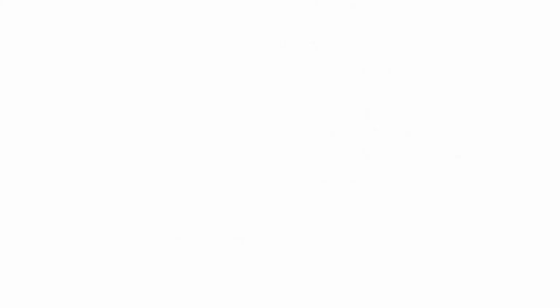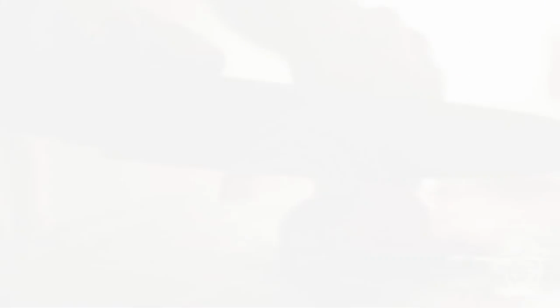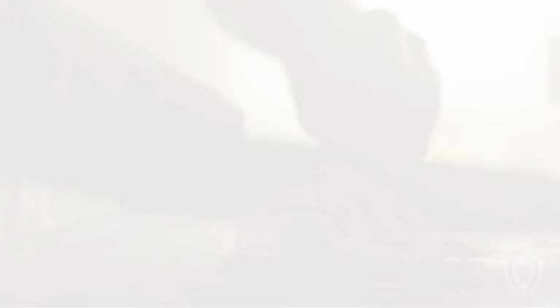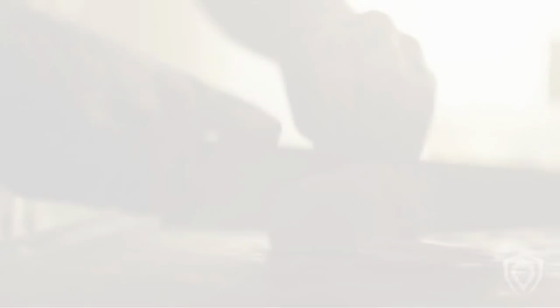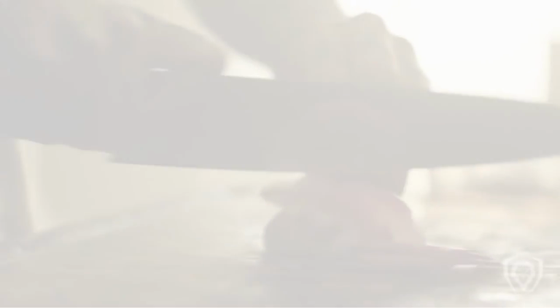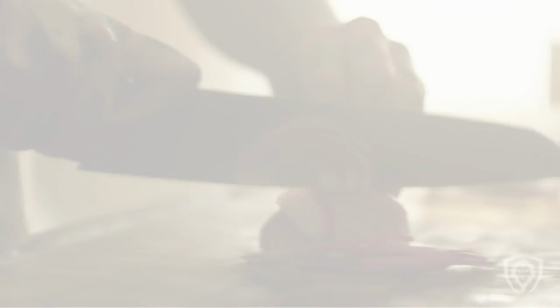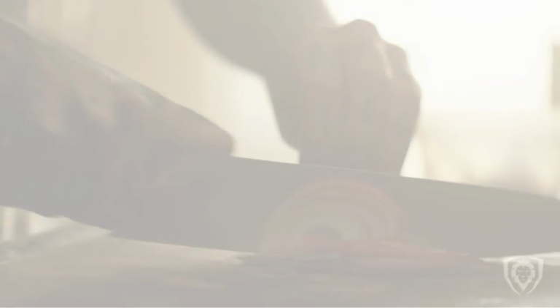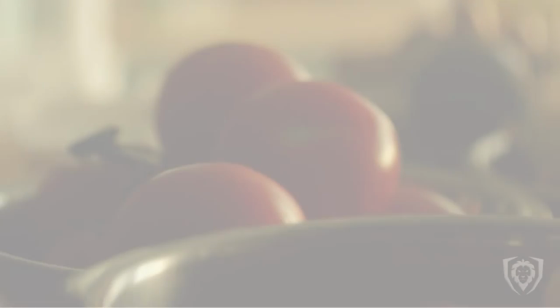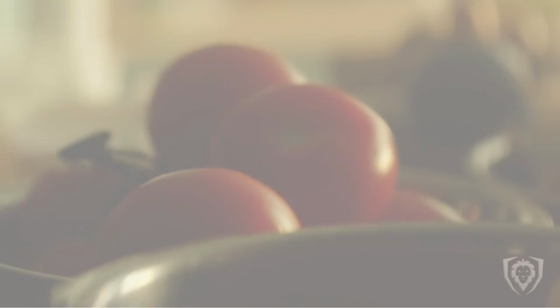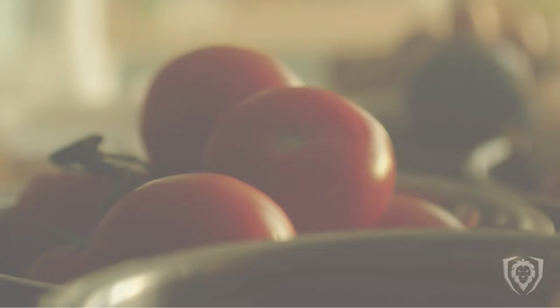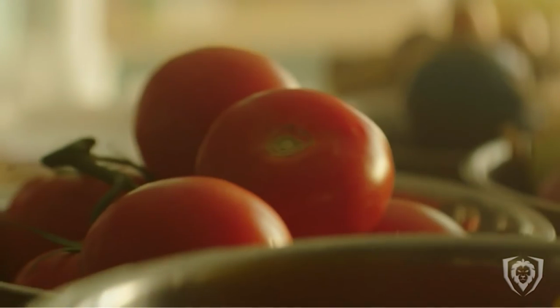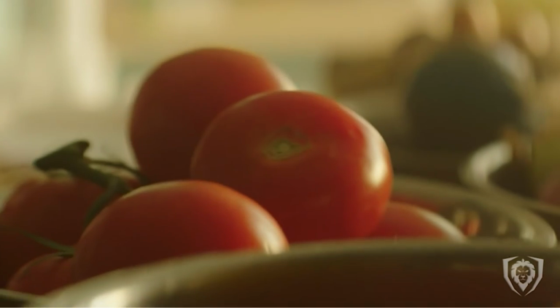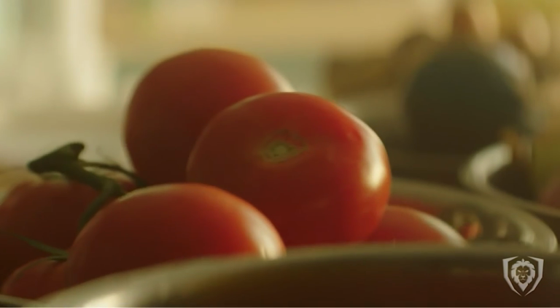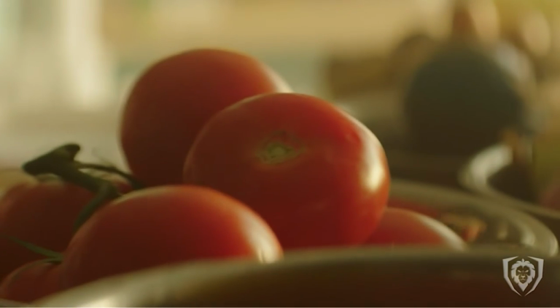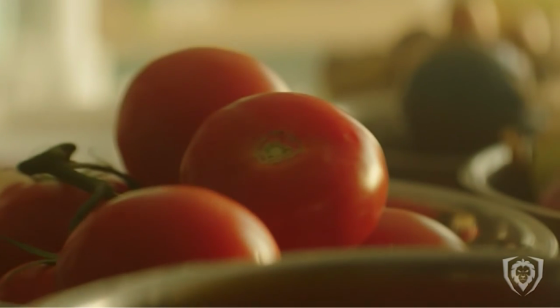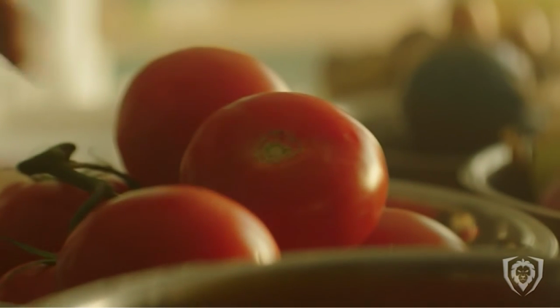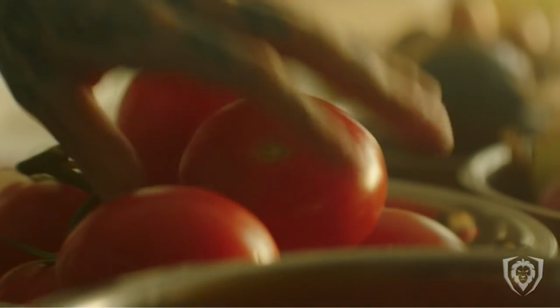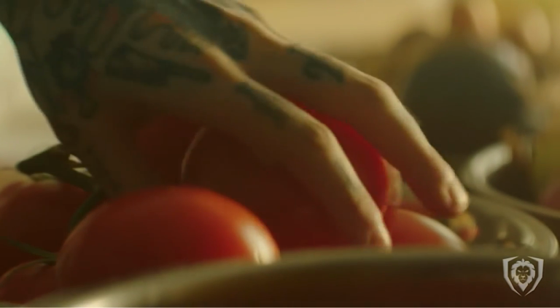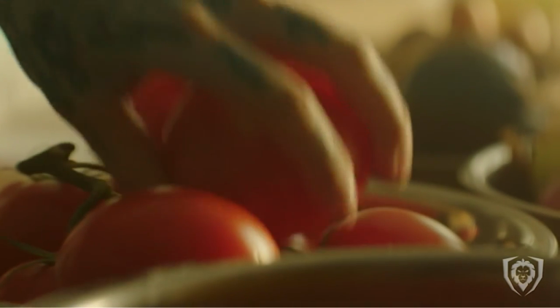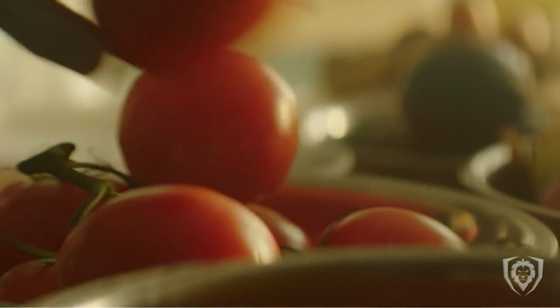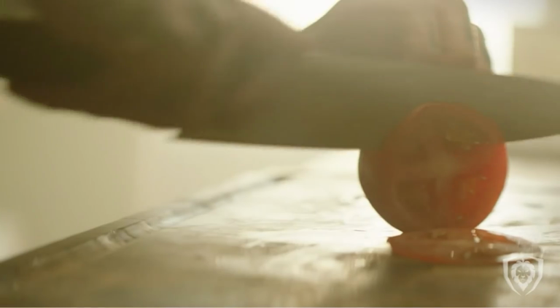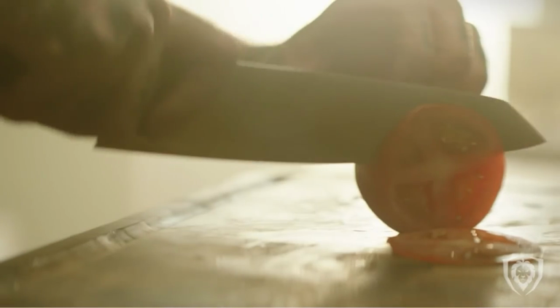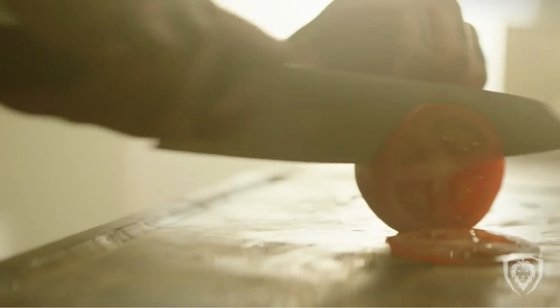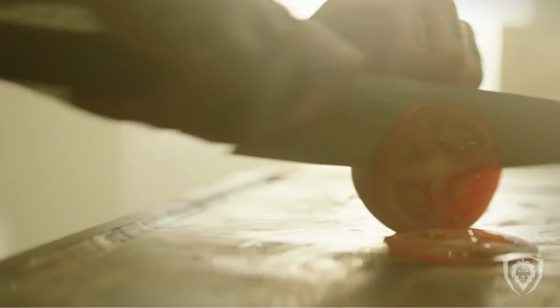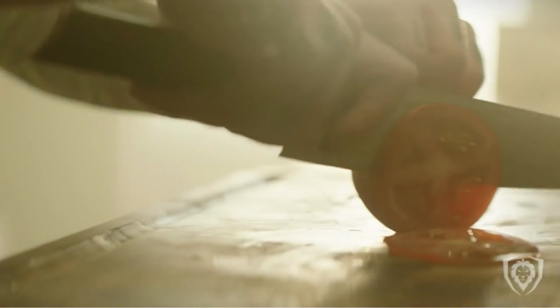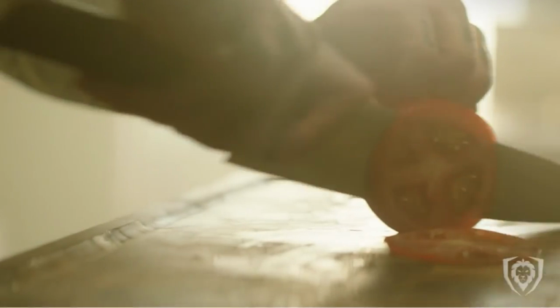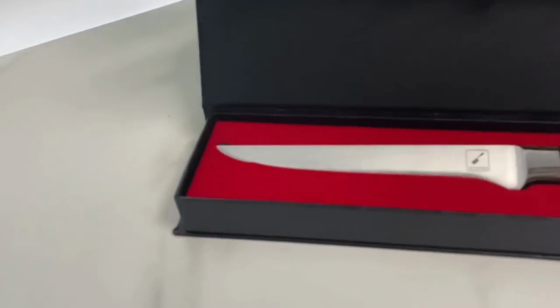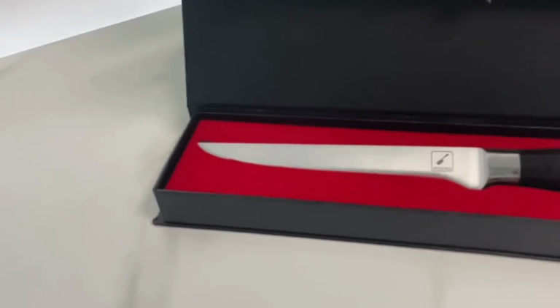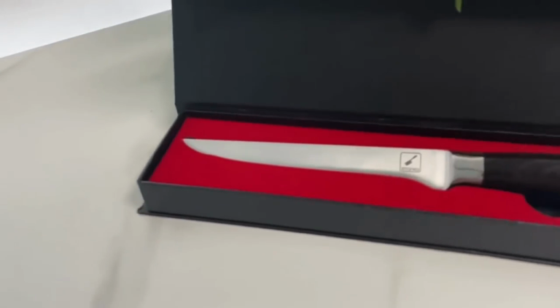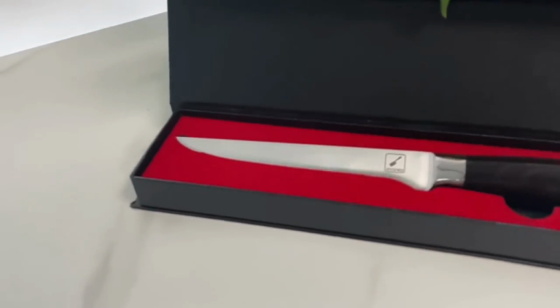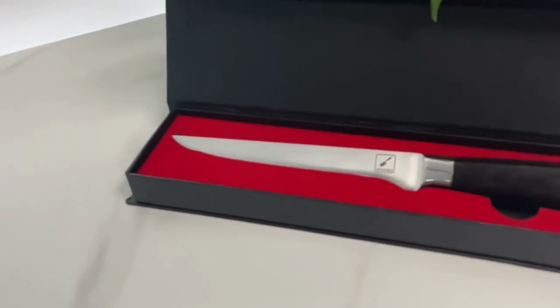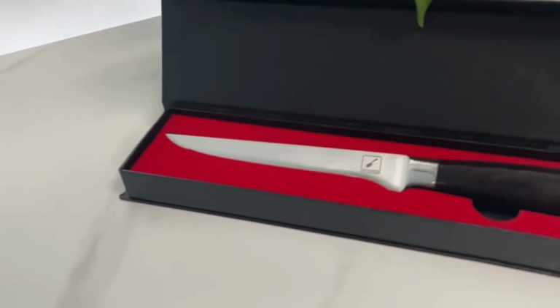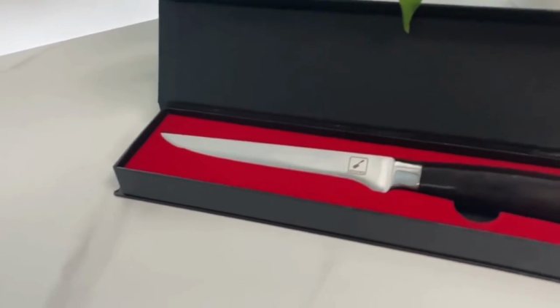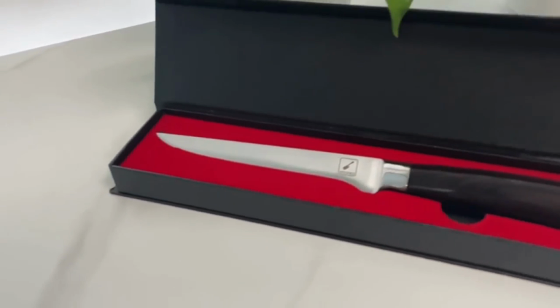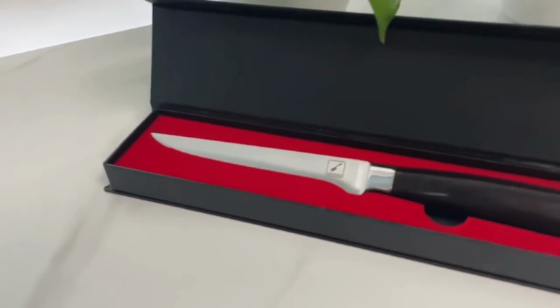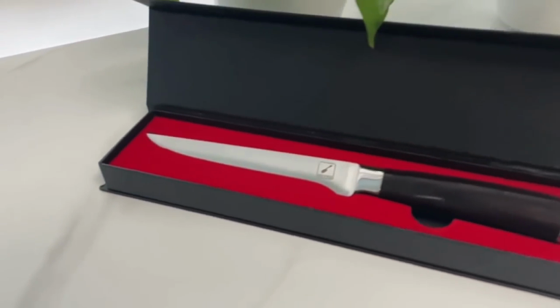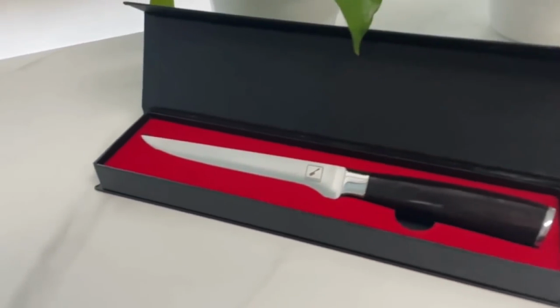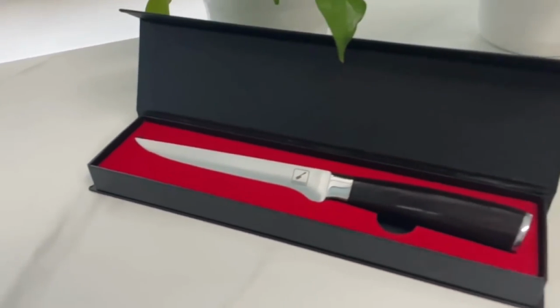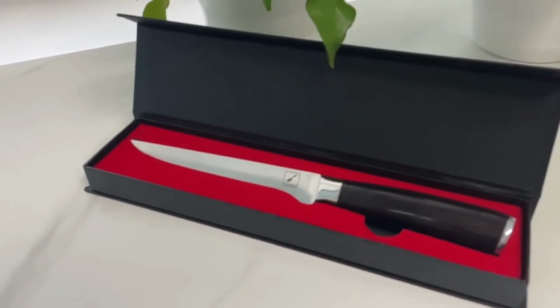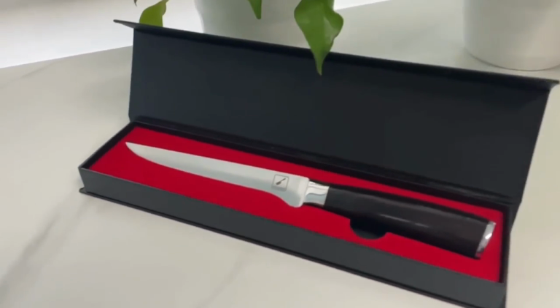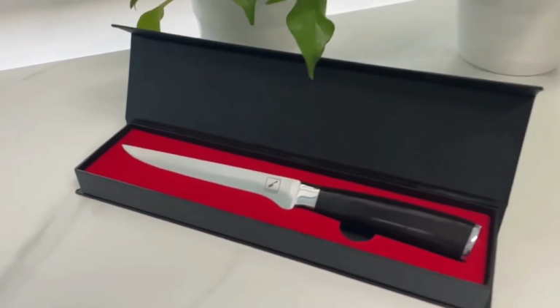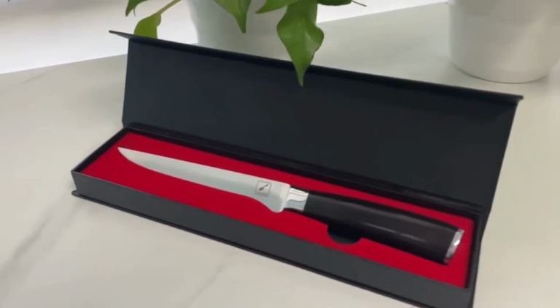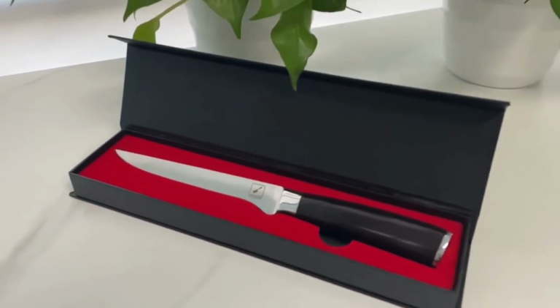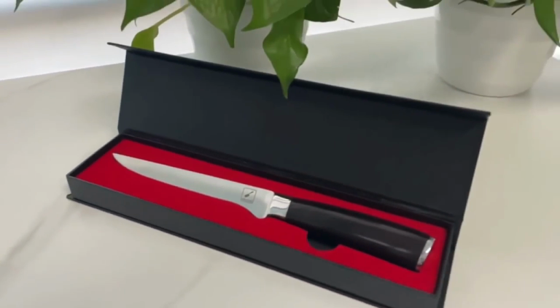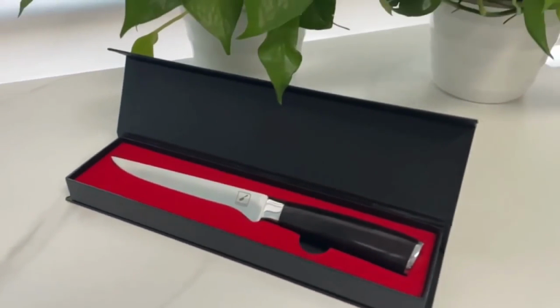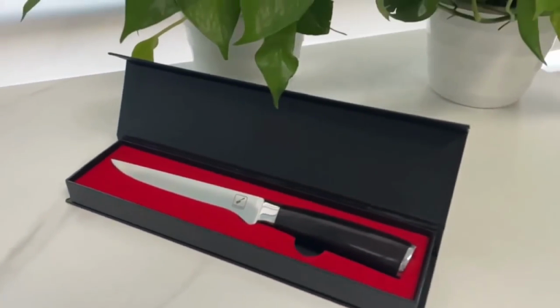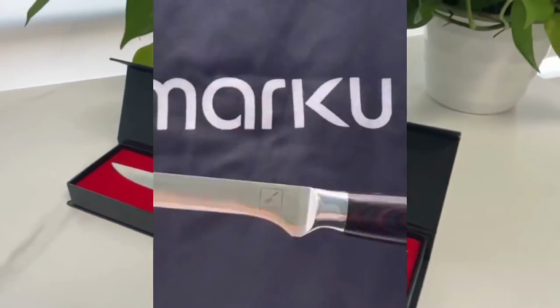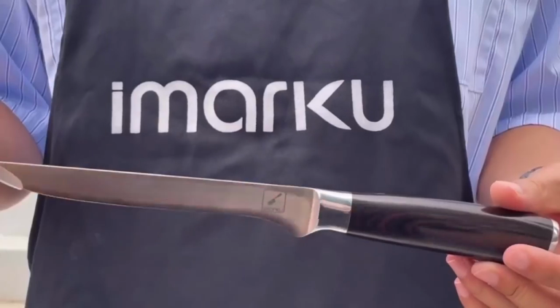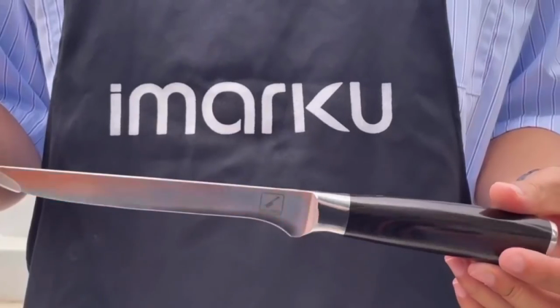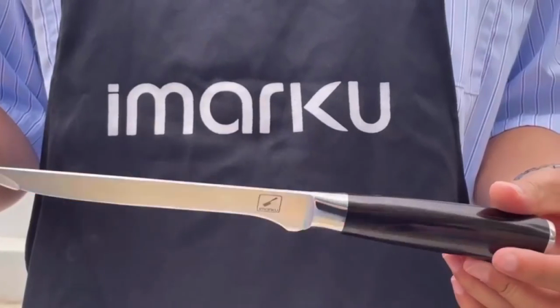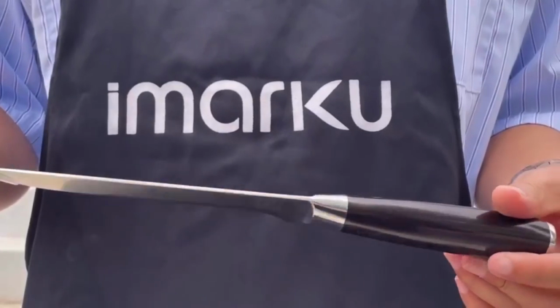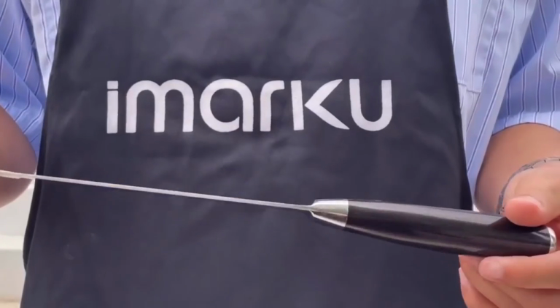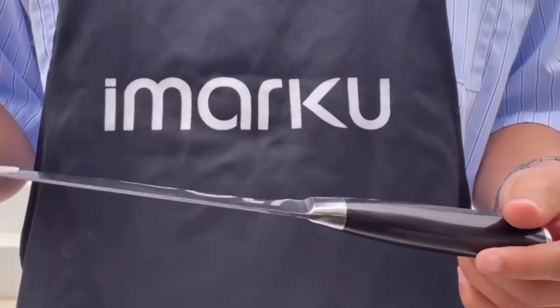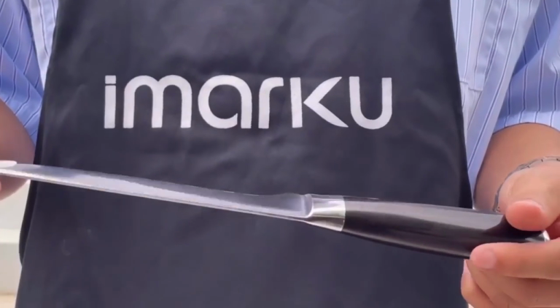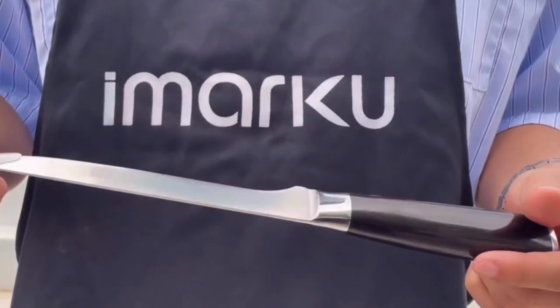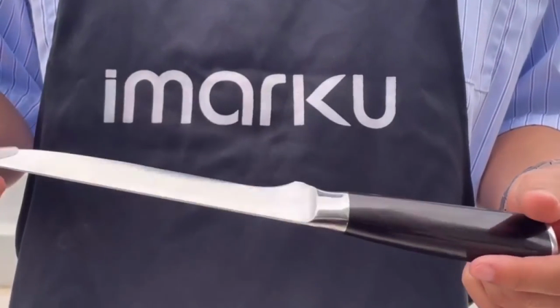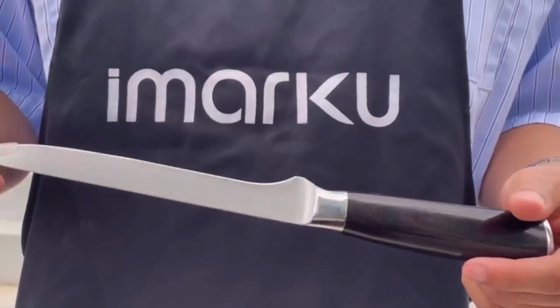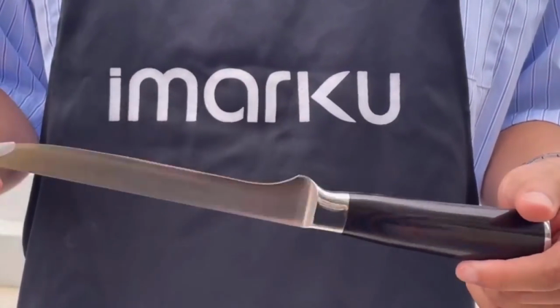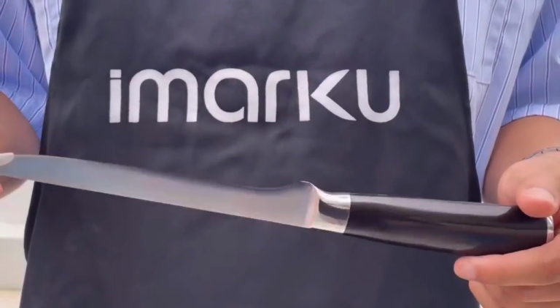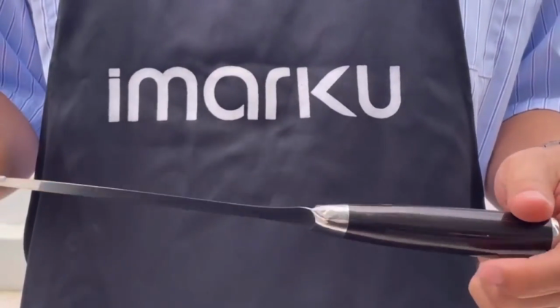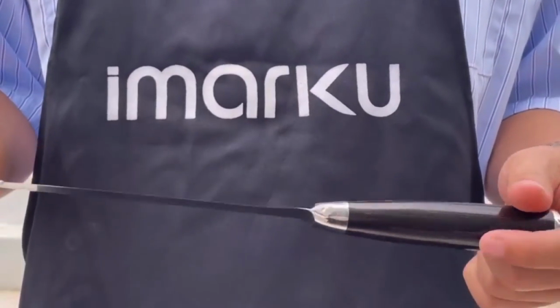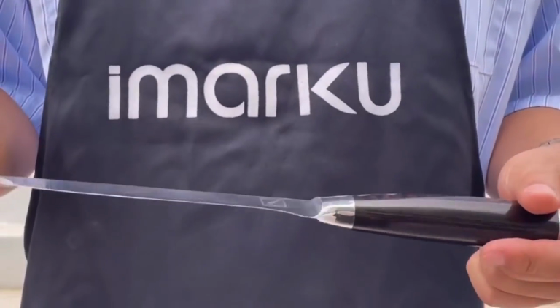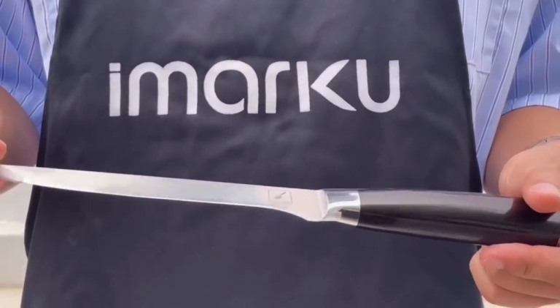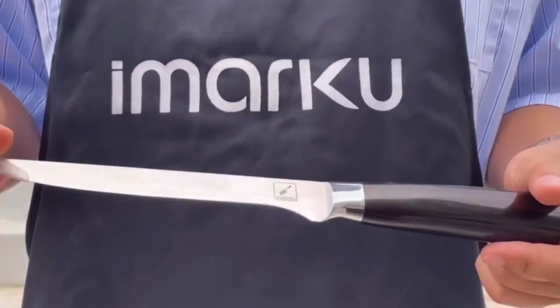This was our best boning knife video. I hope you like it. If you like it, please like and comment, and of course subscribe to this channel.